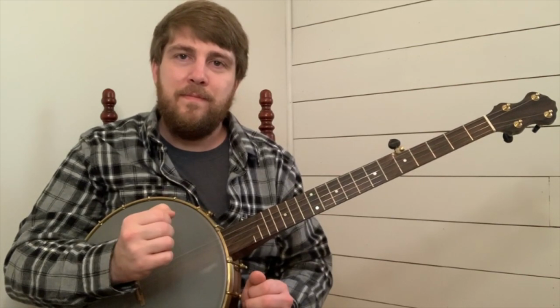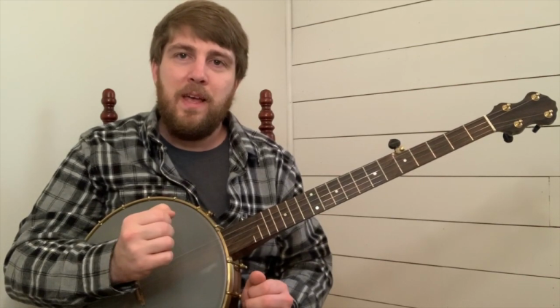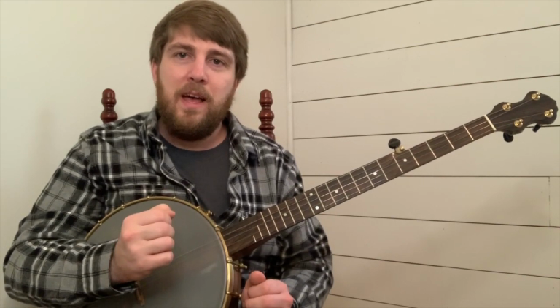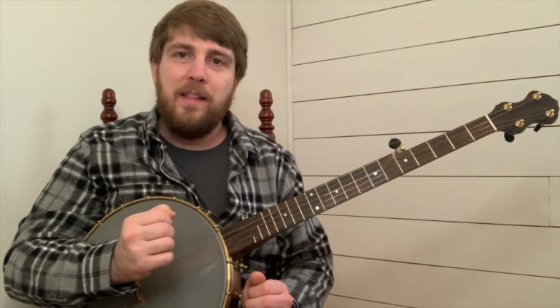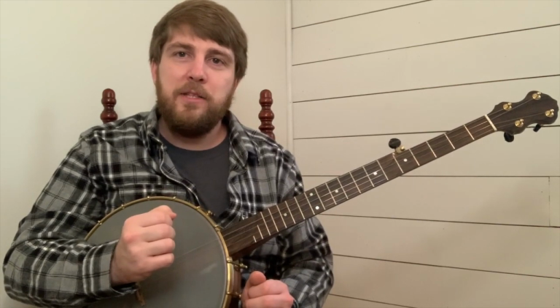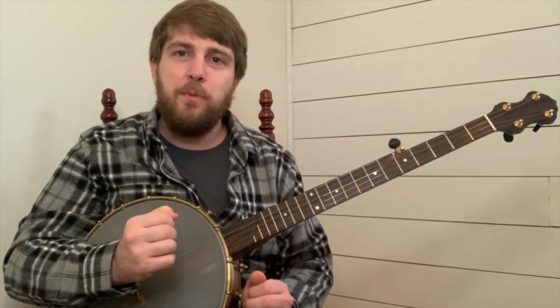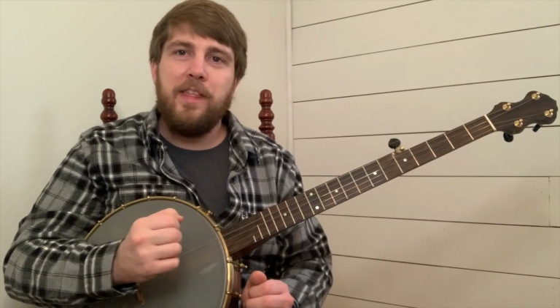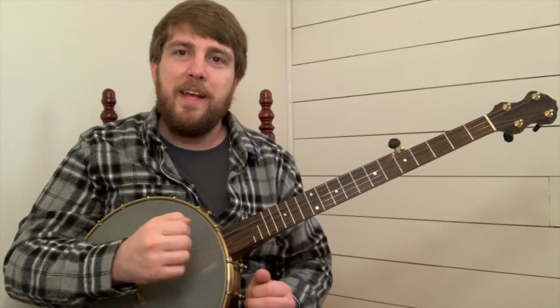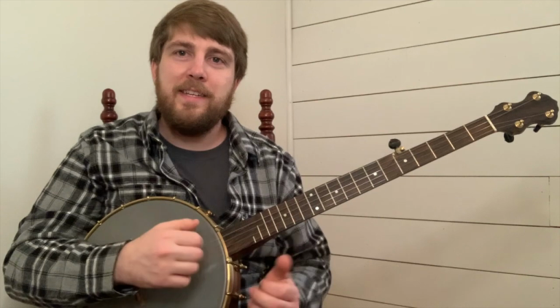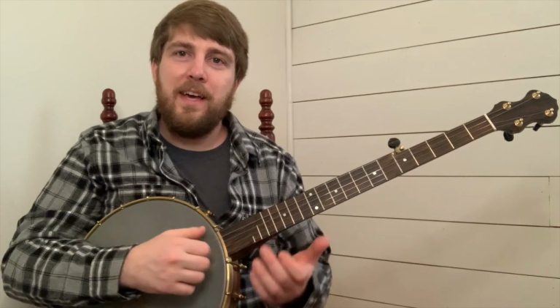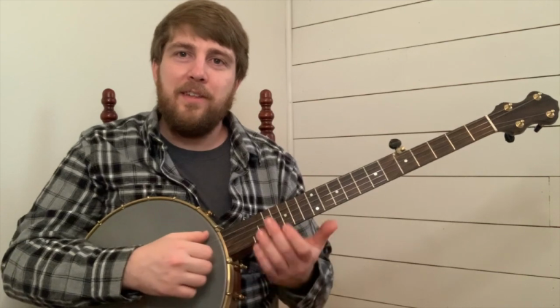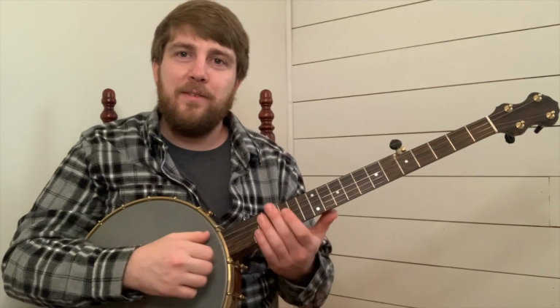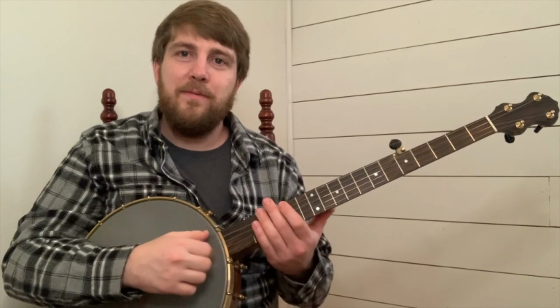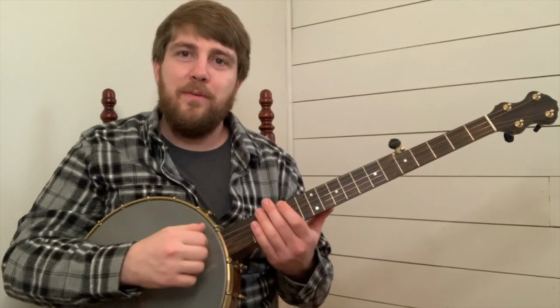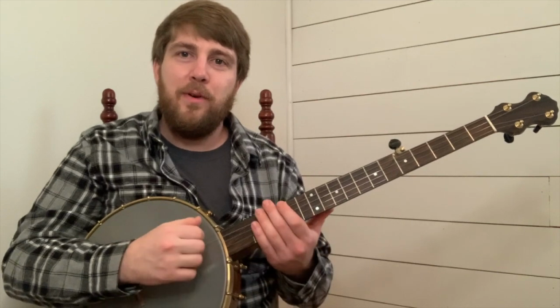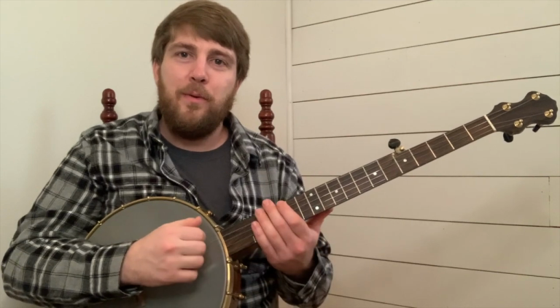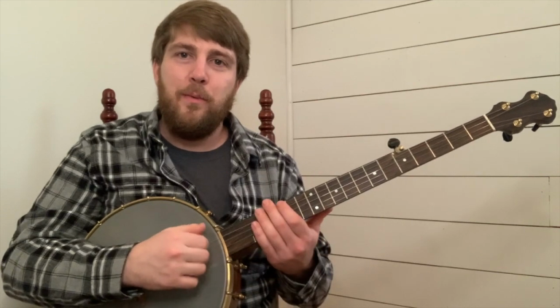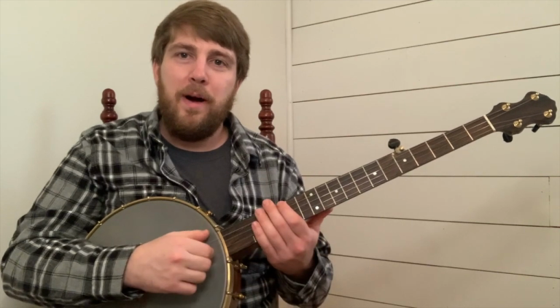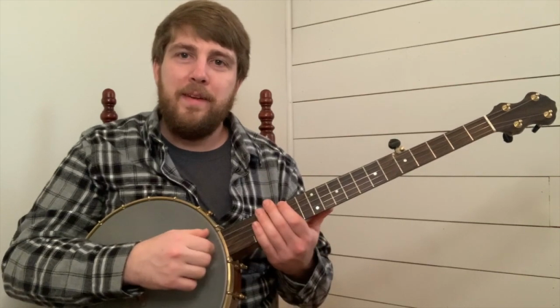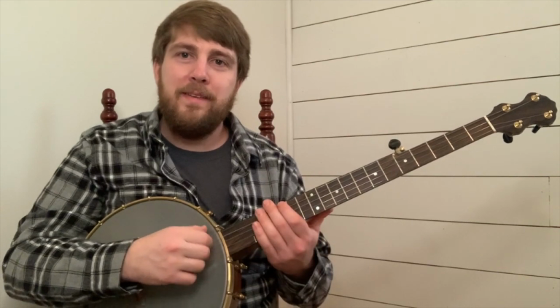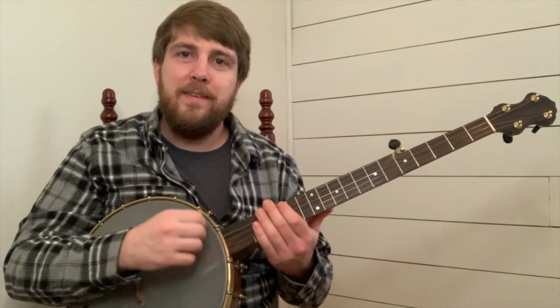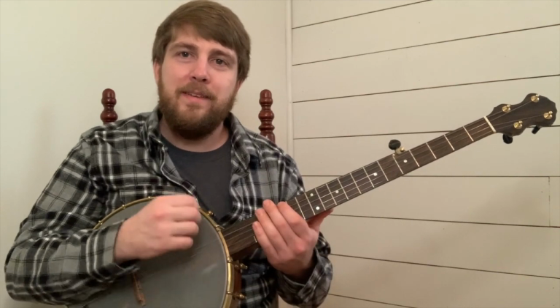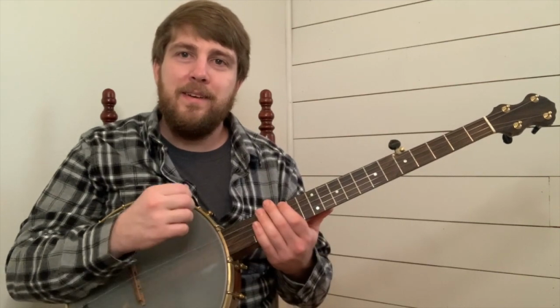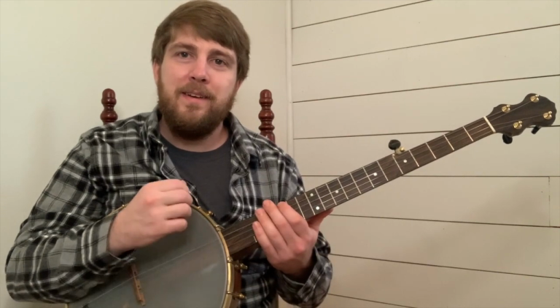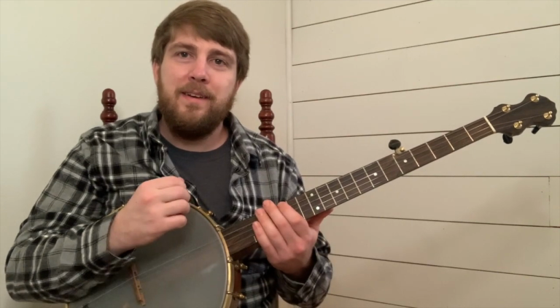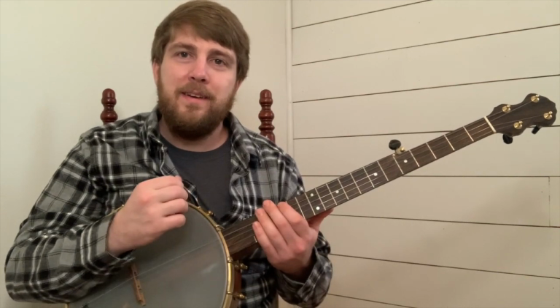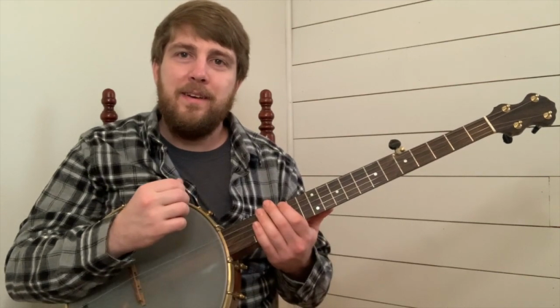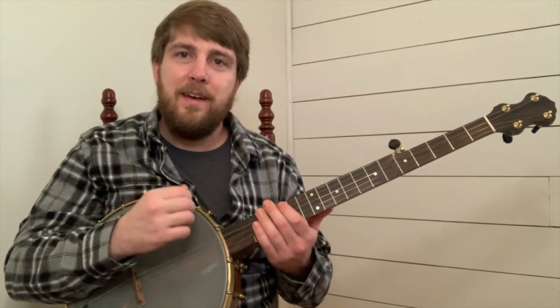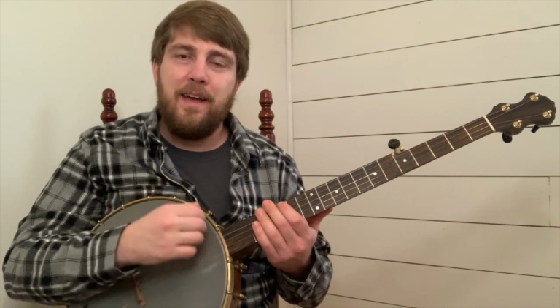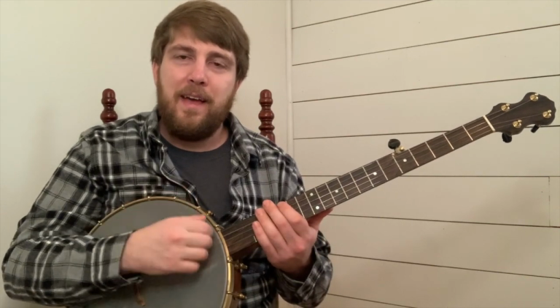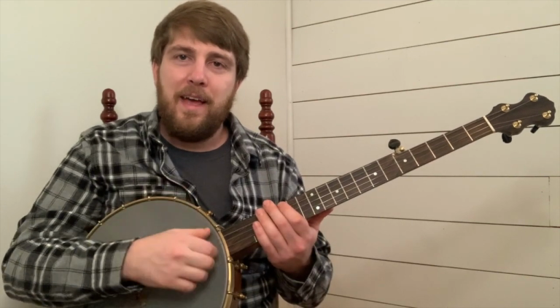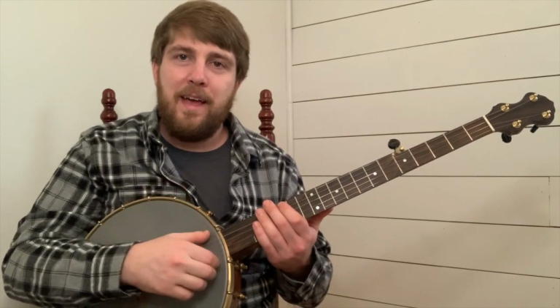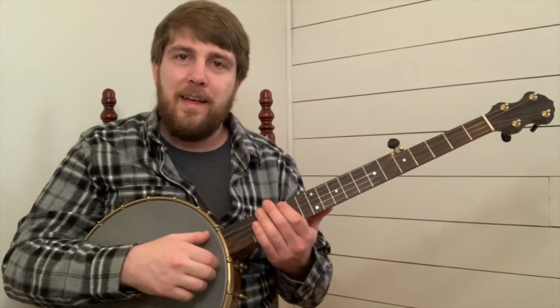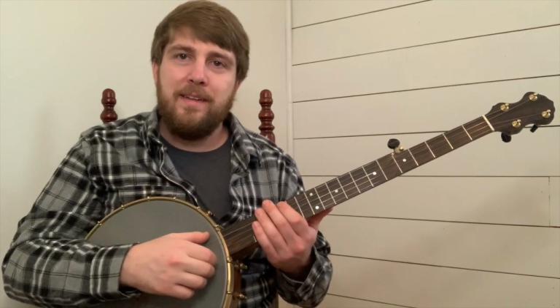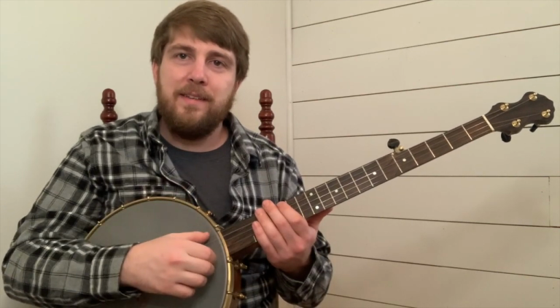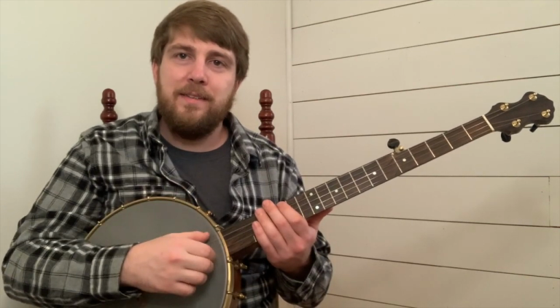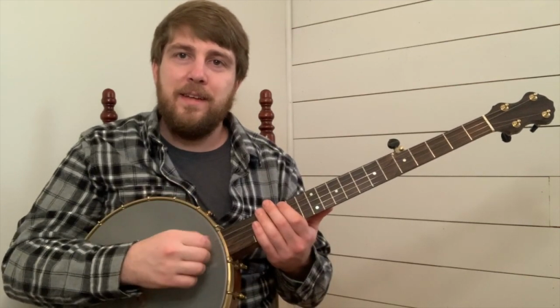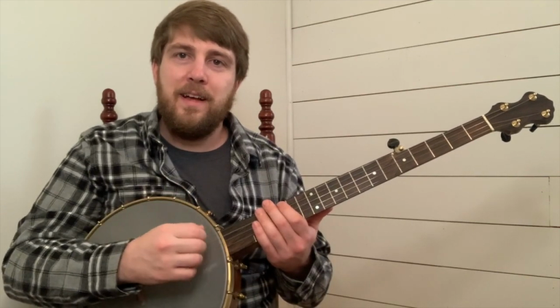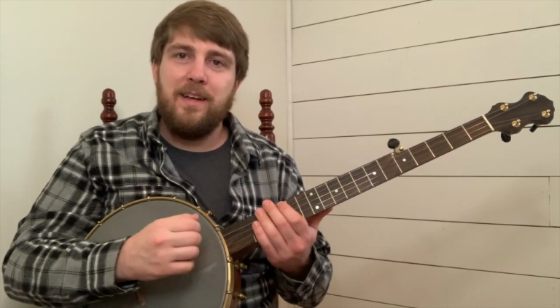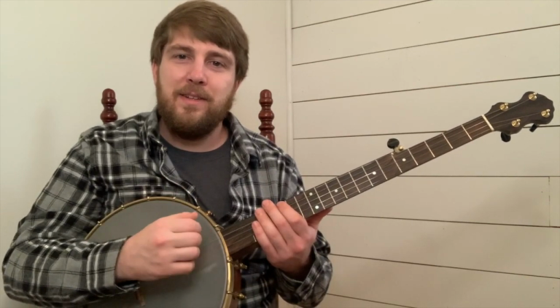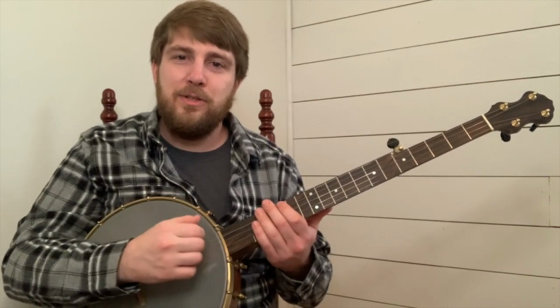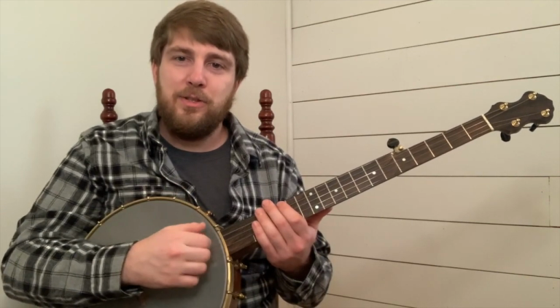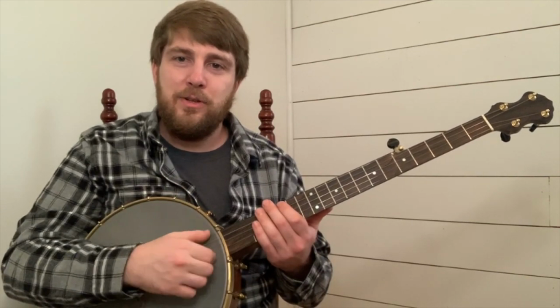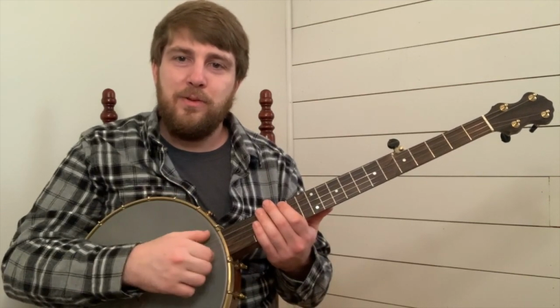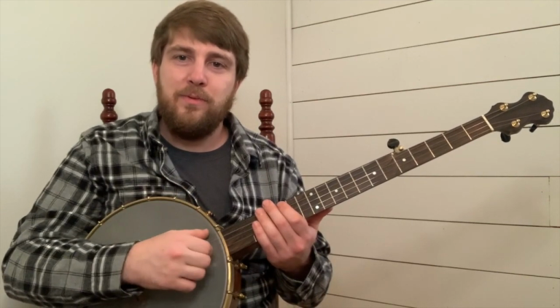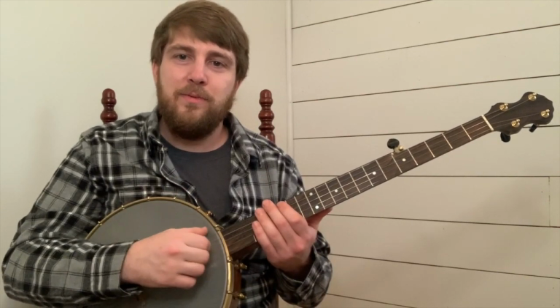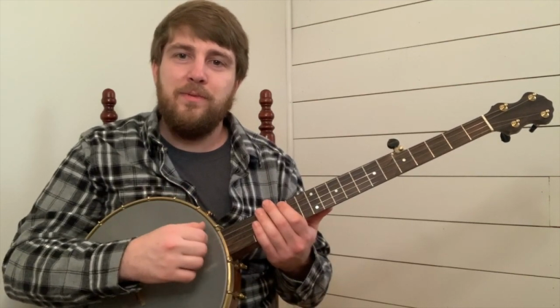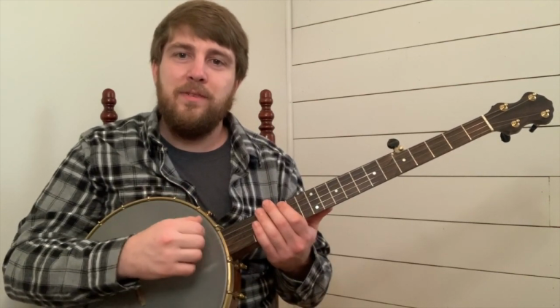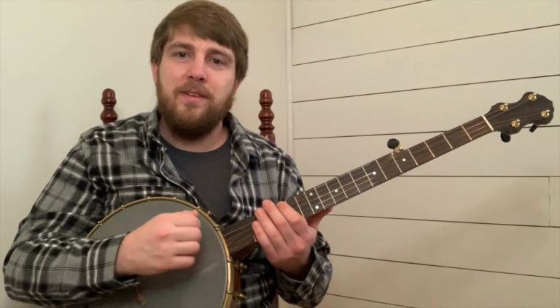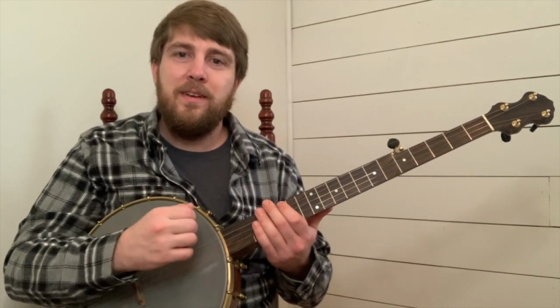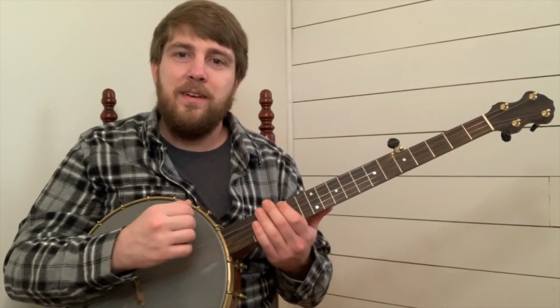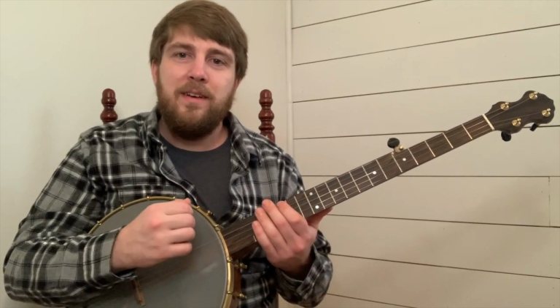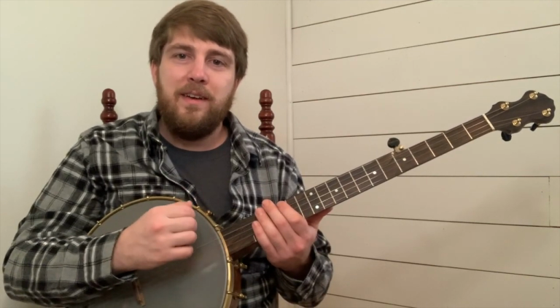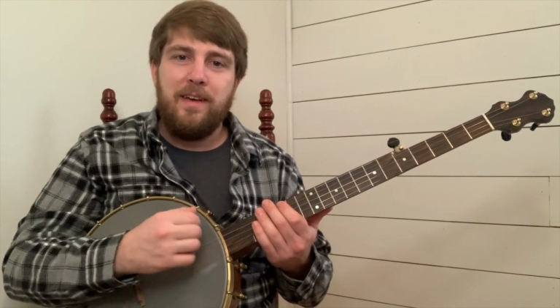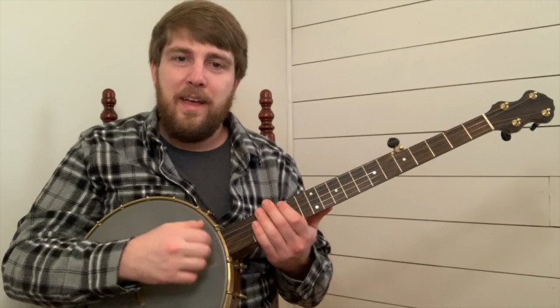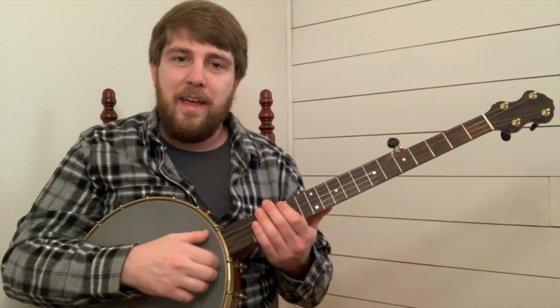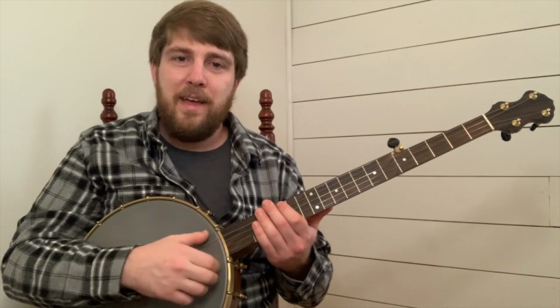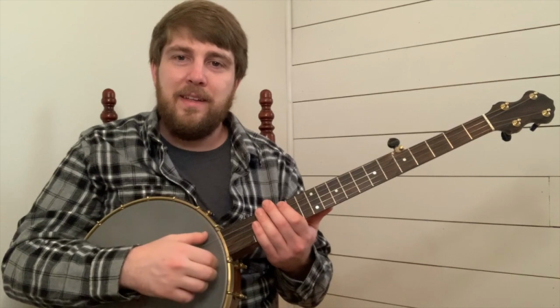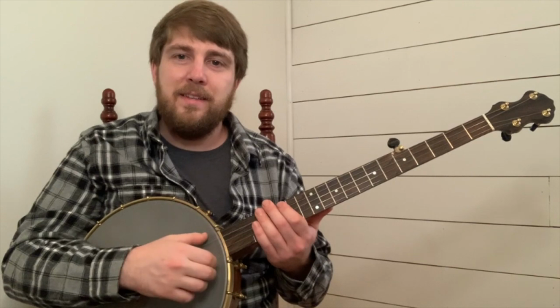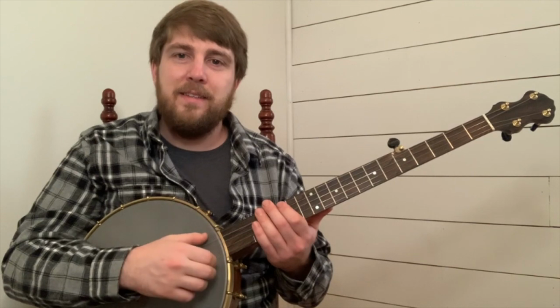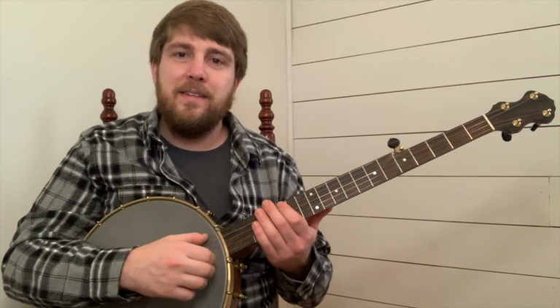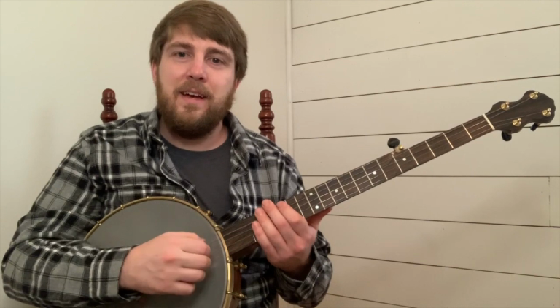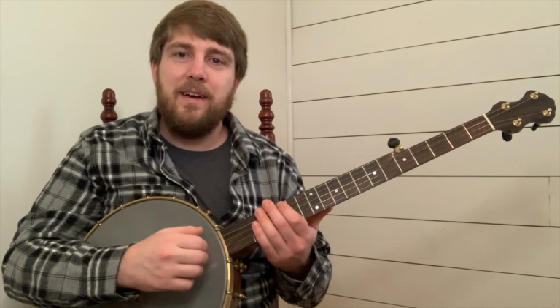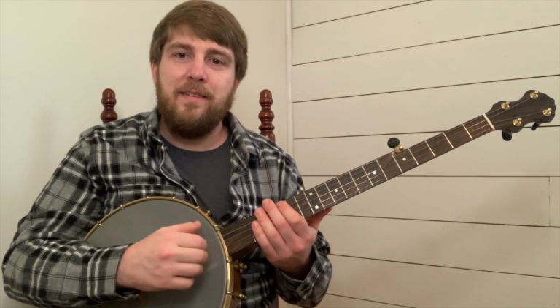Let's play that together. One, and two, and.